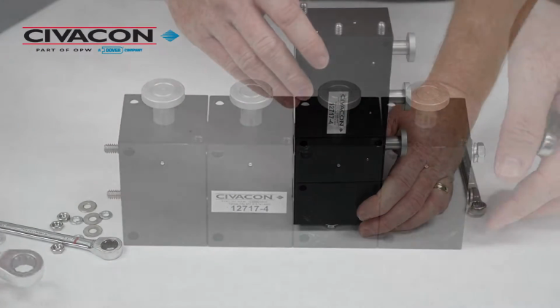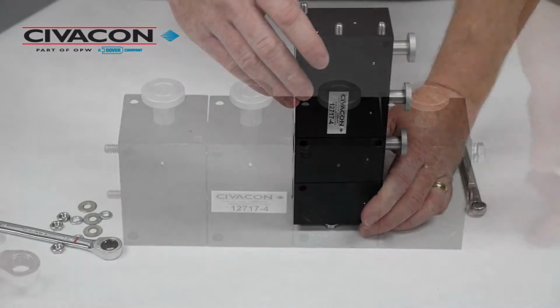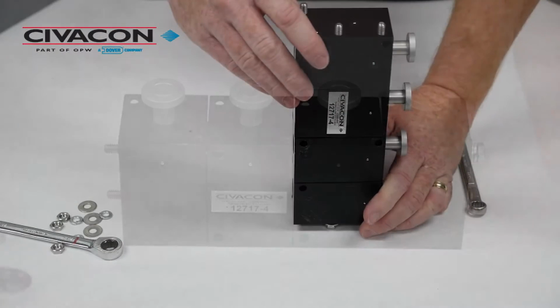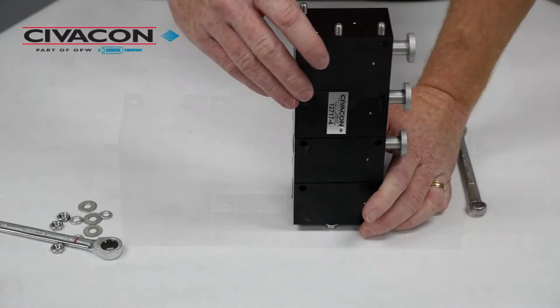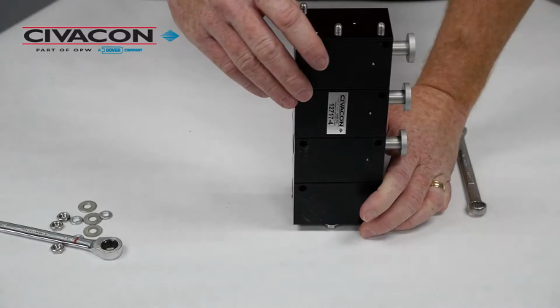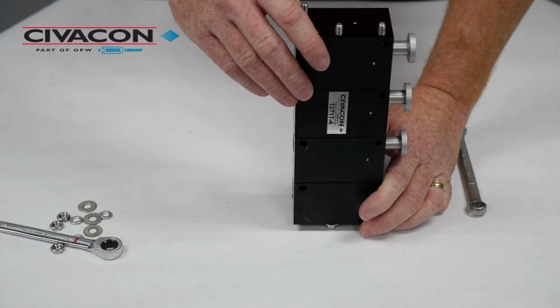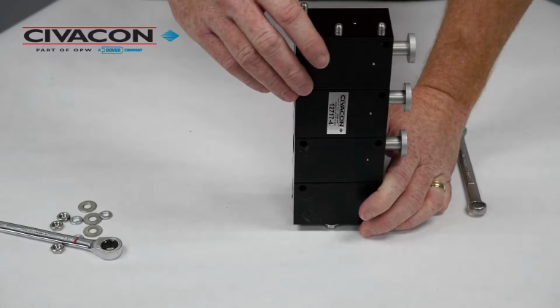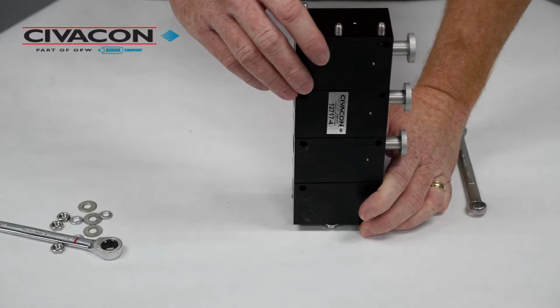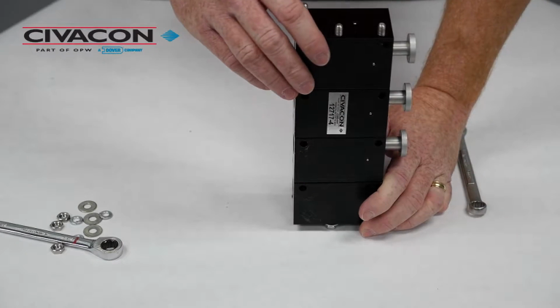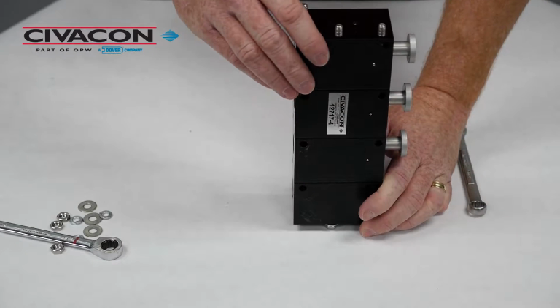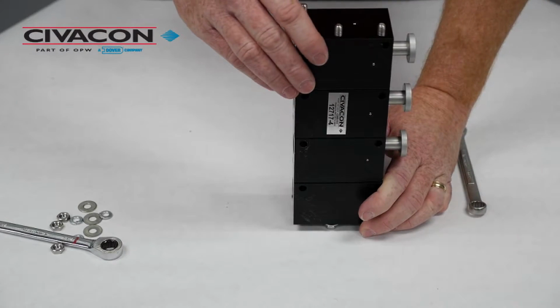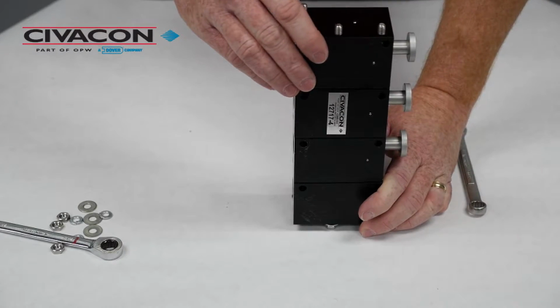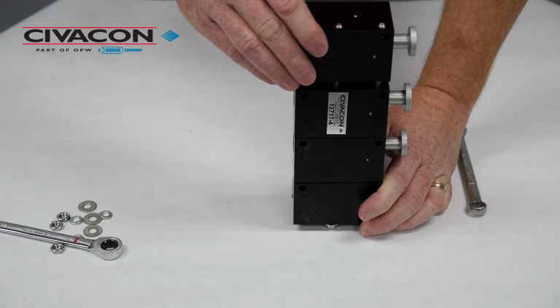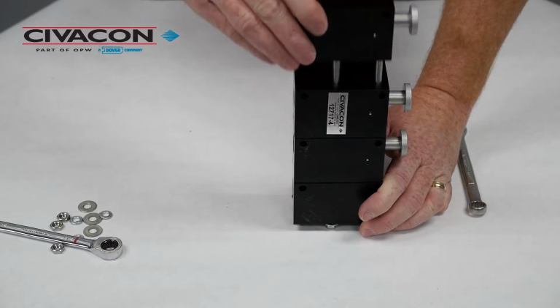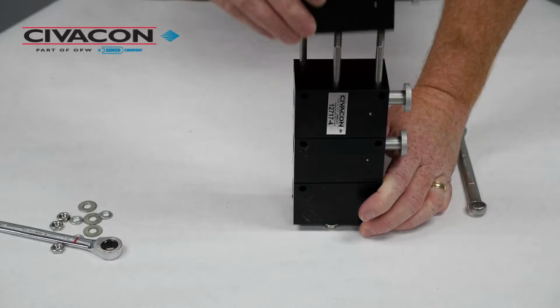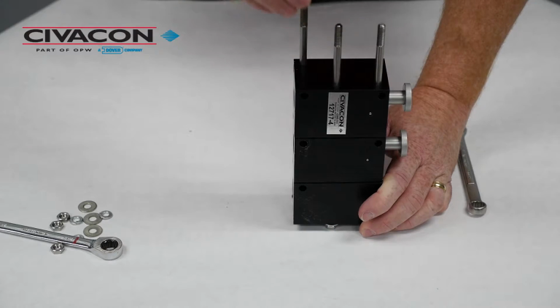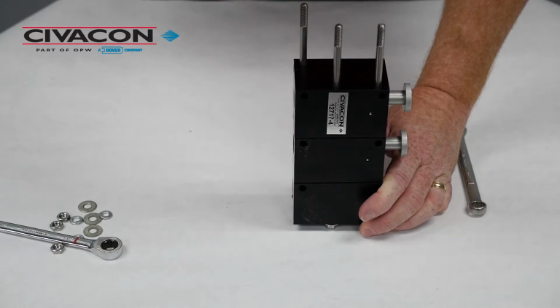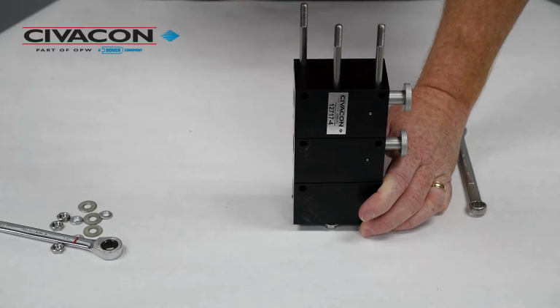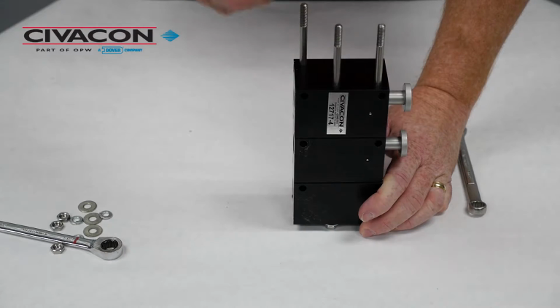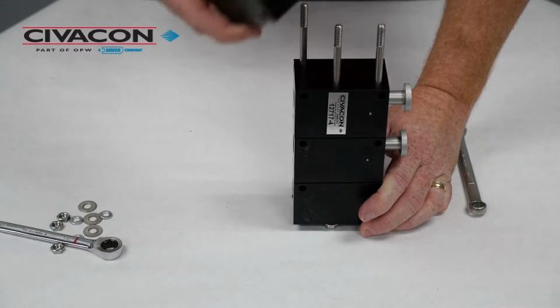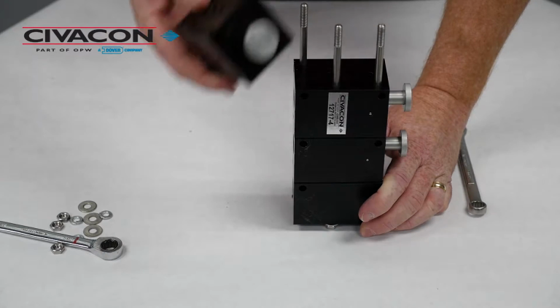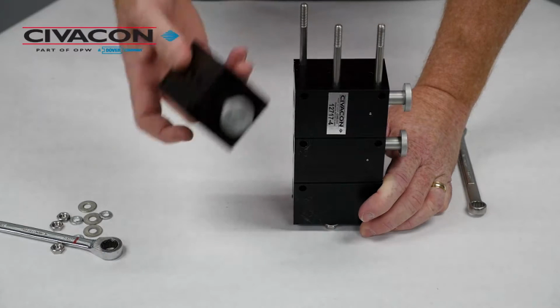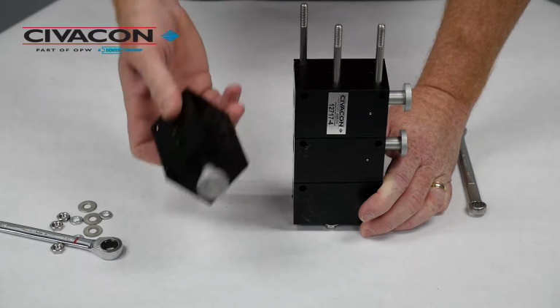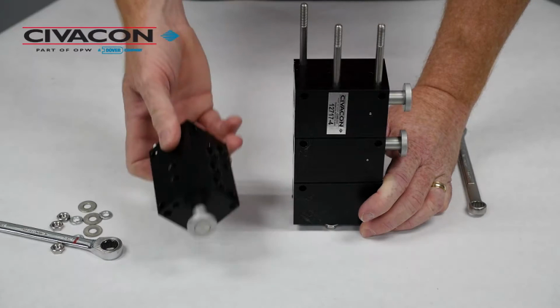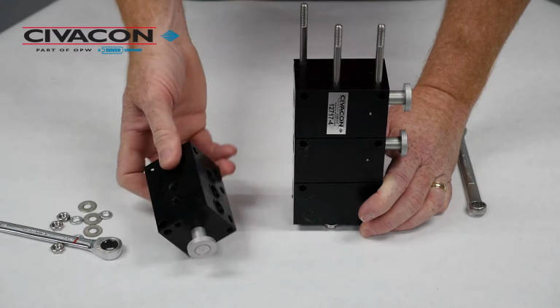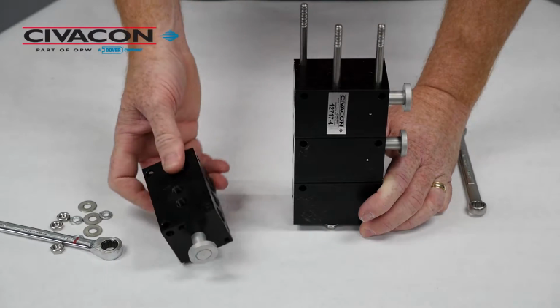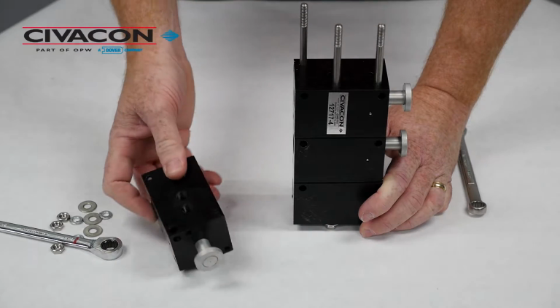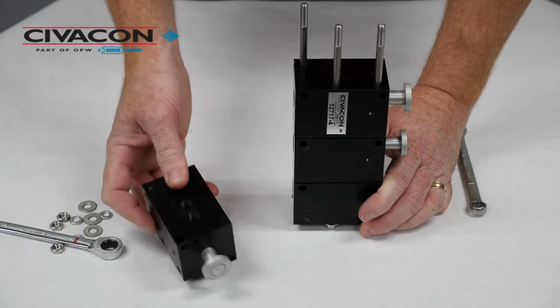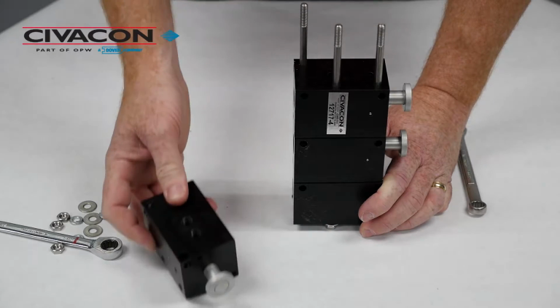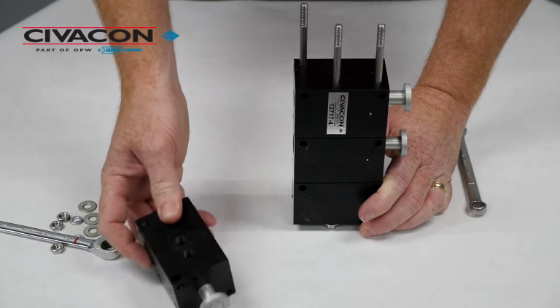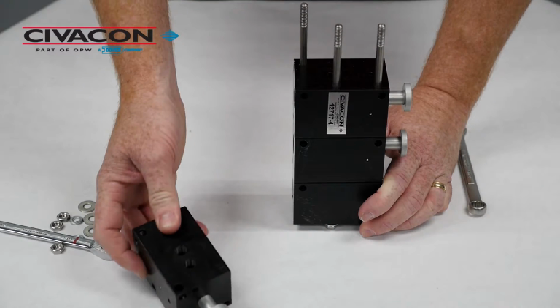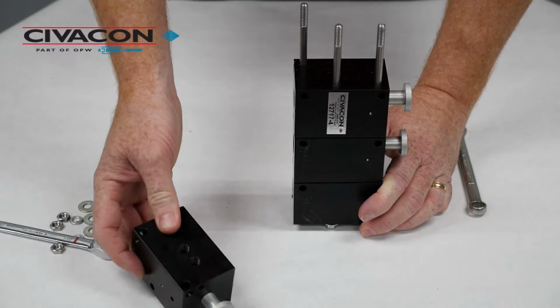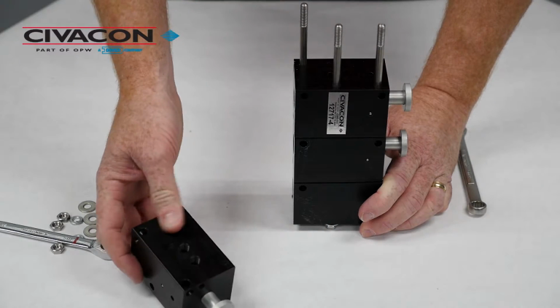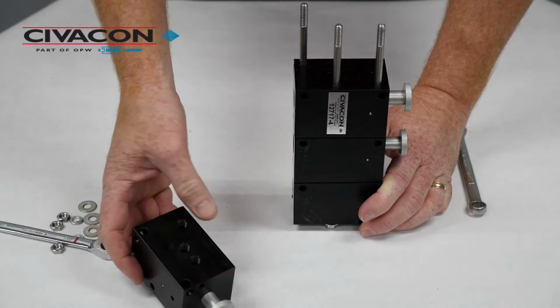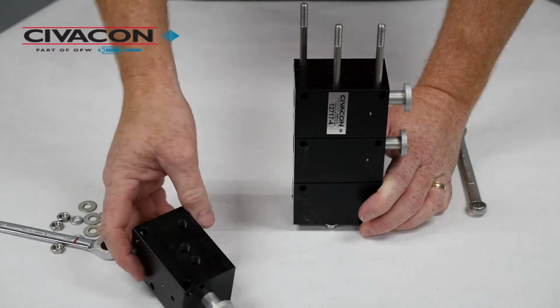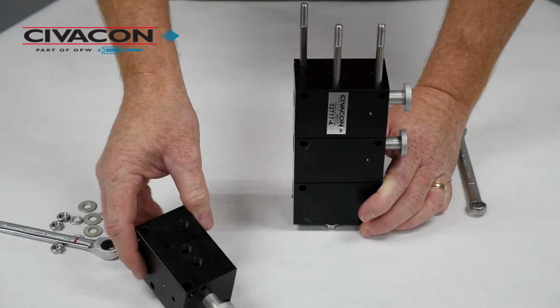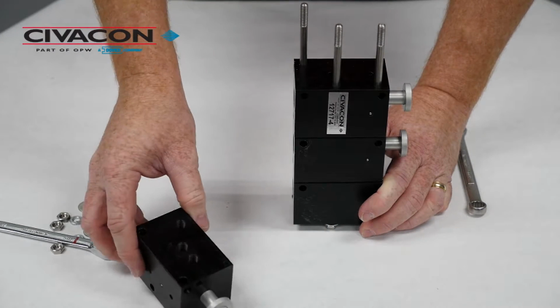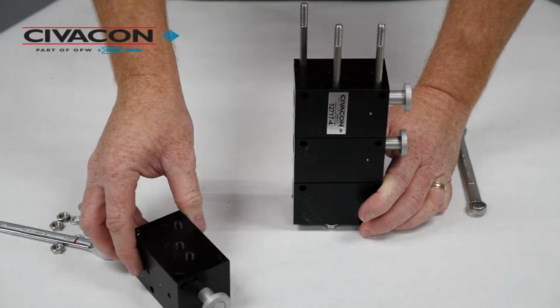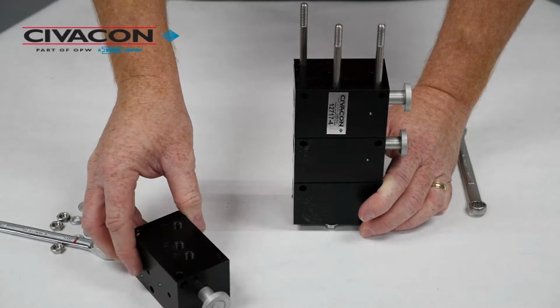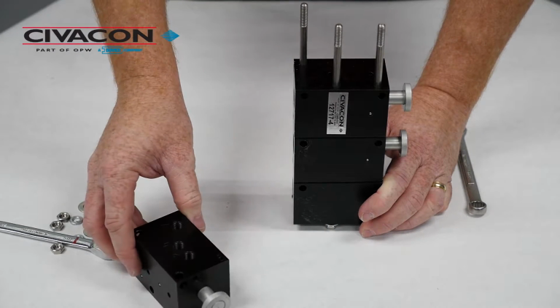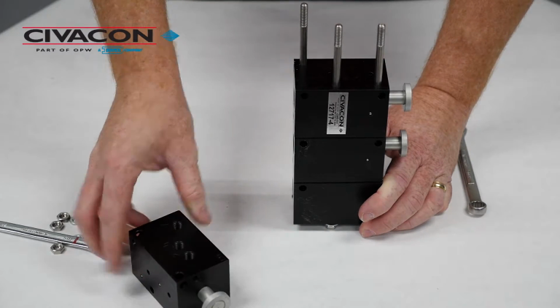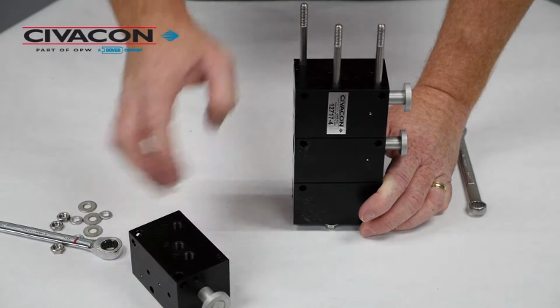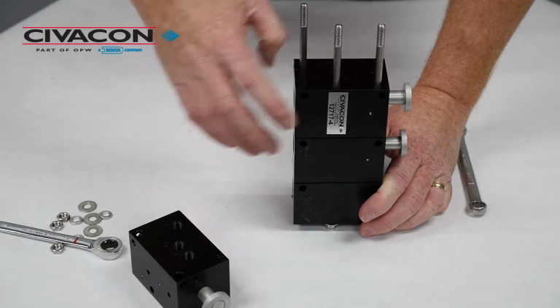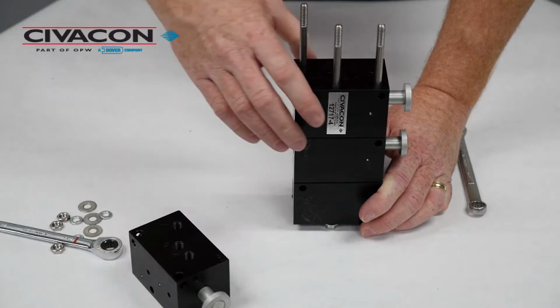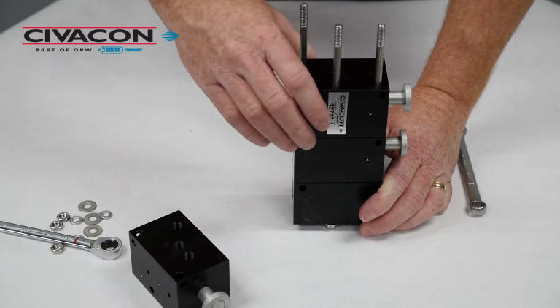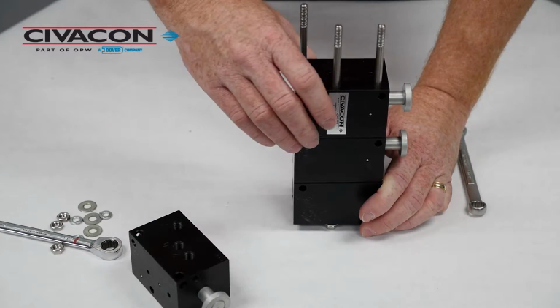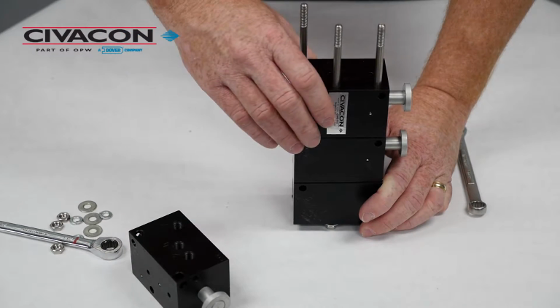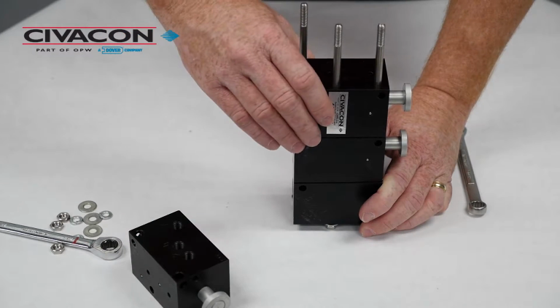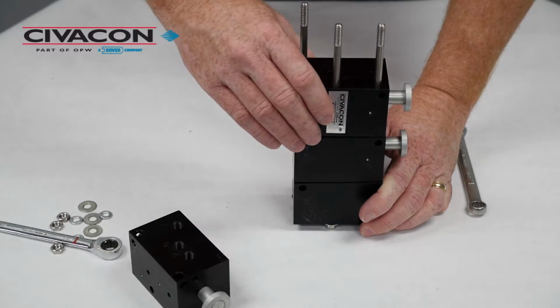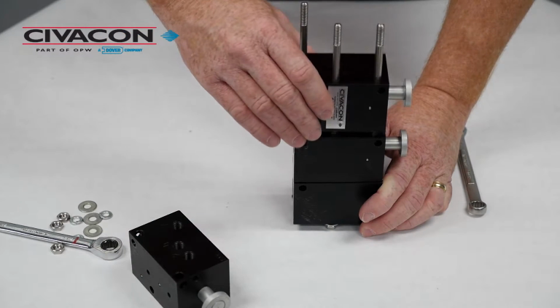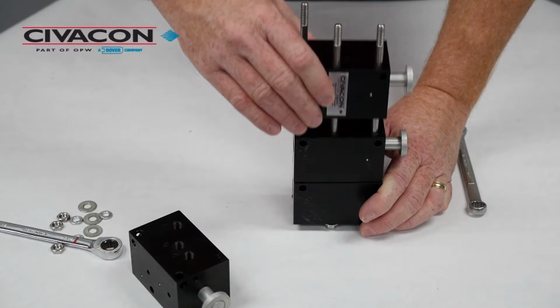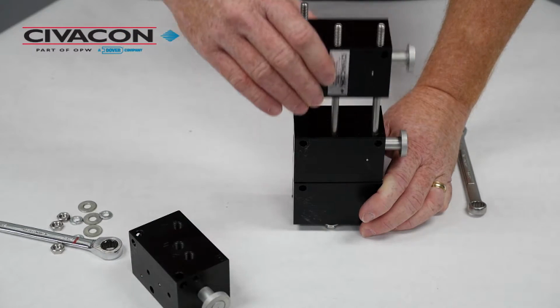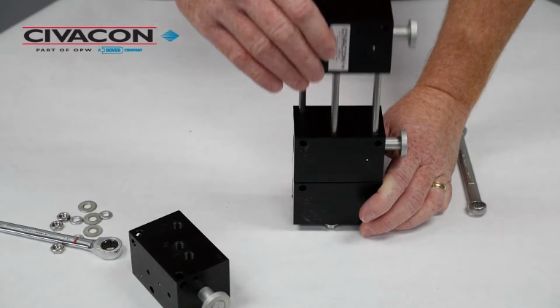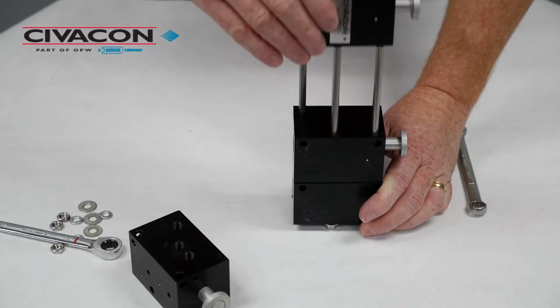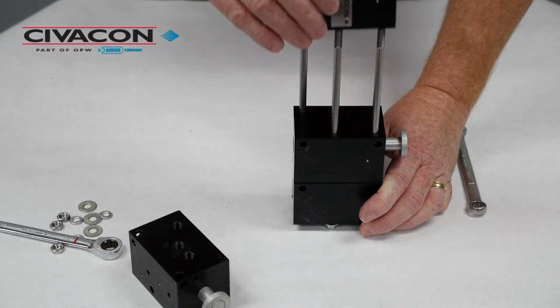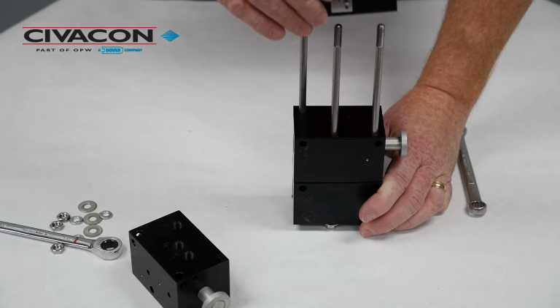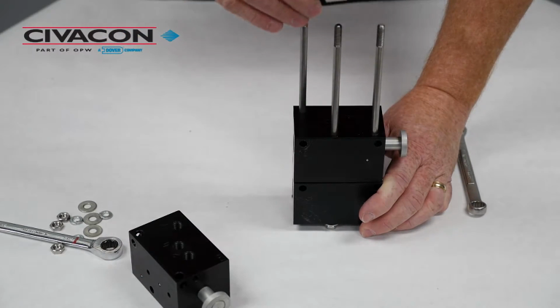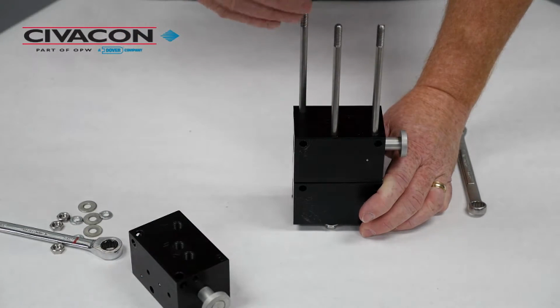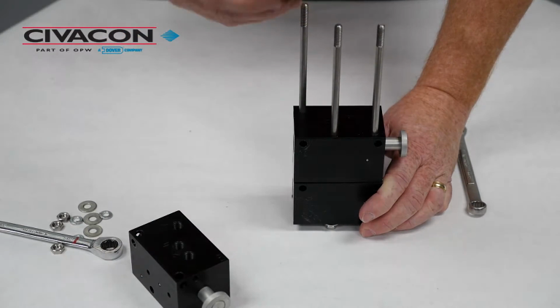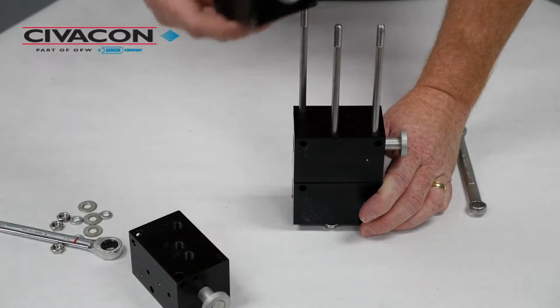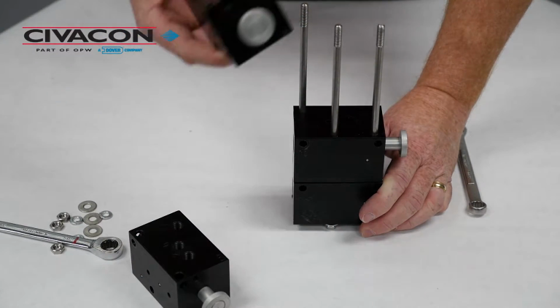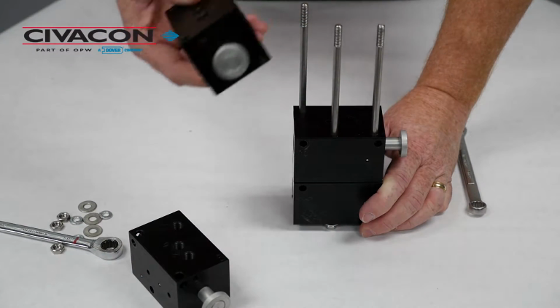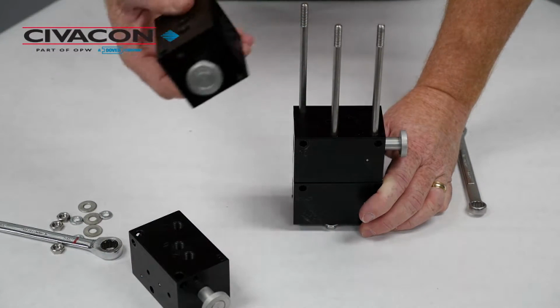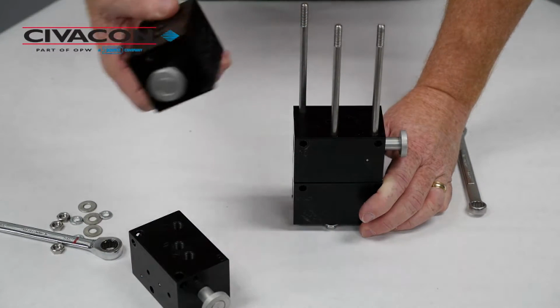After it's on its end, remove the number four control valve and place it to the side, then remove the defective number three valve.